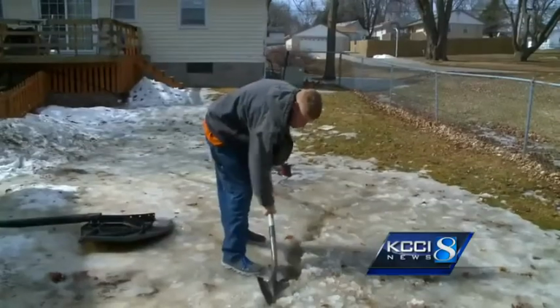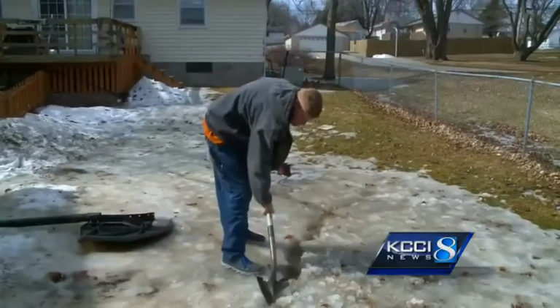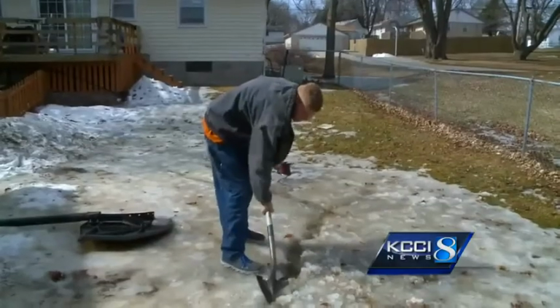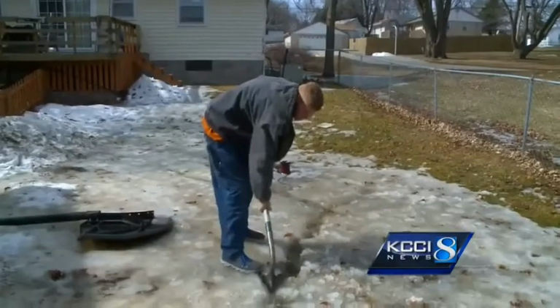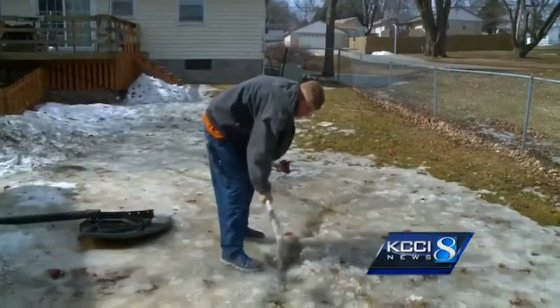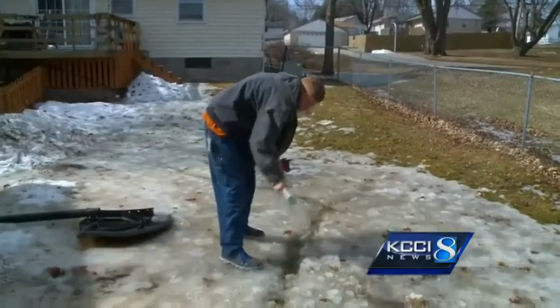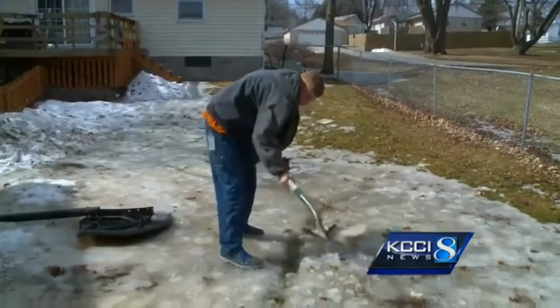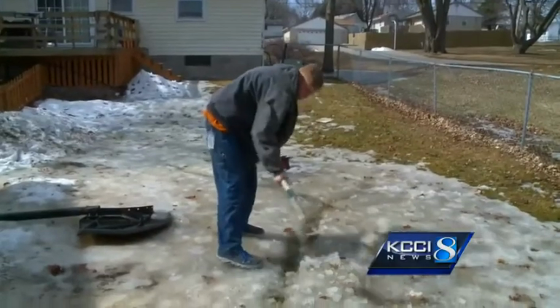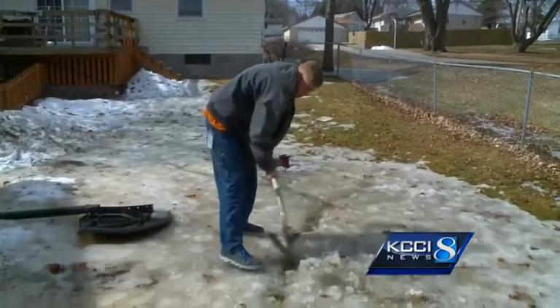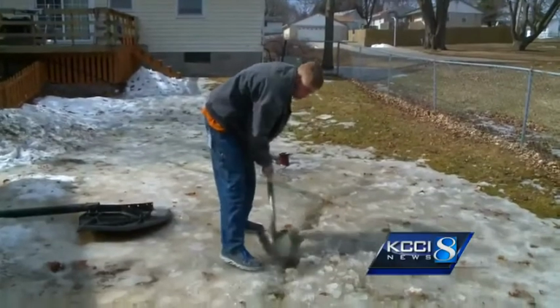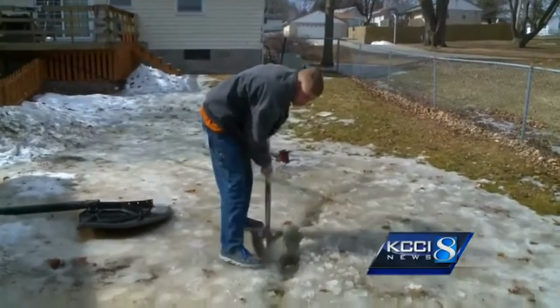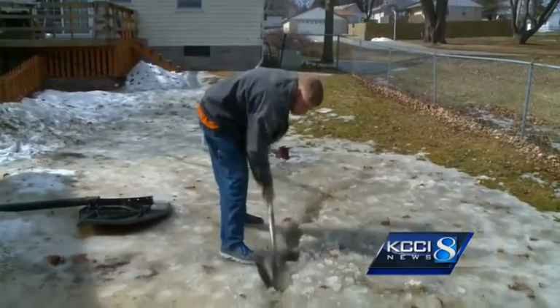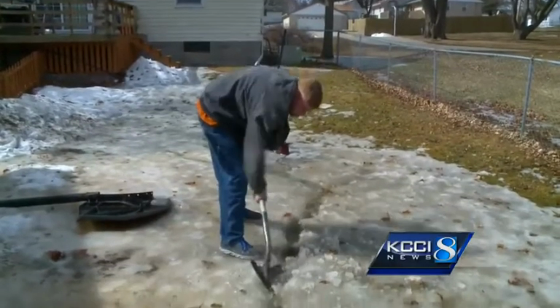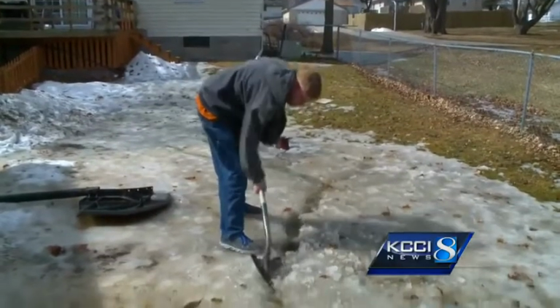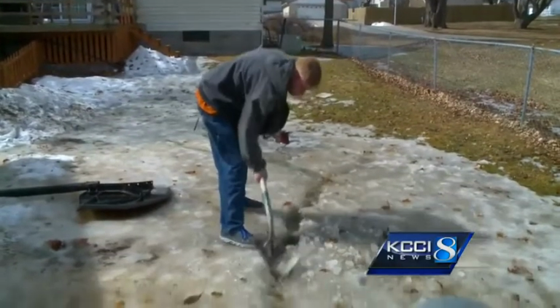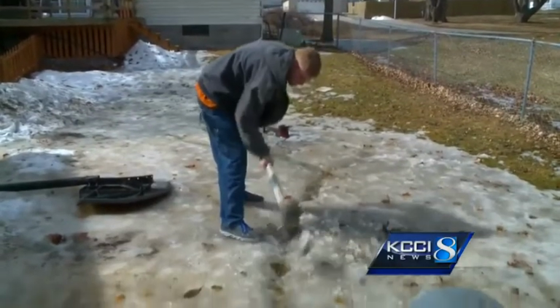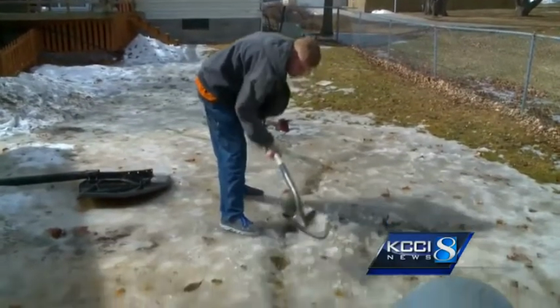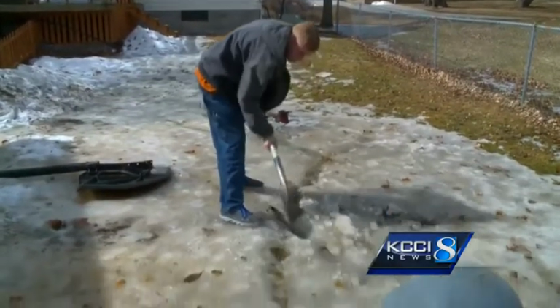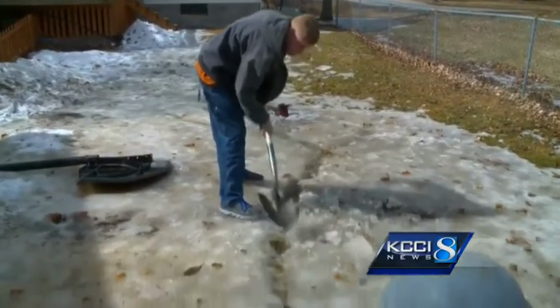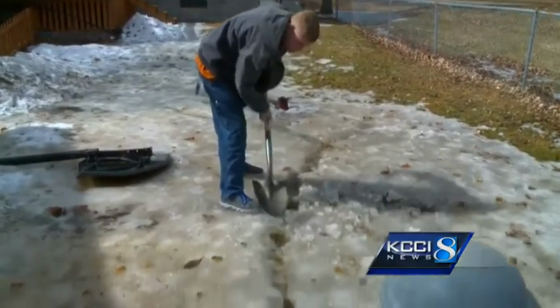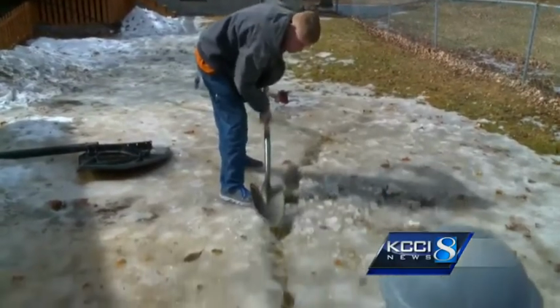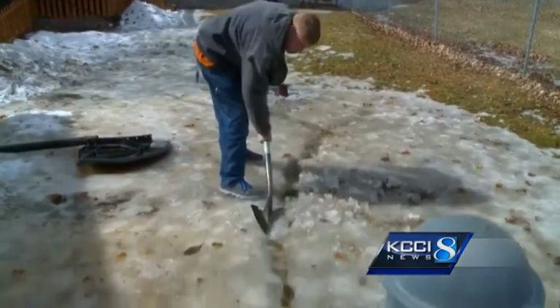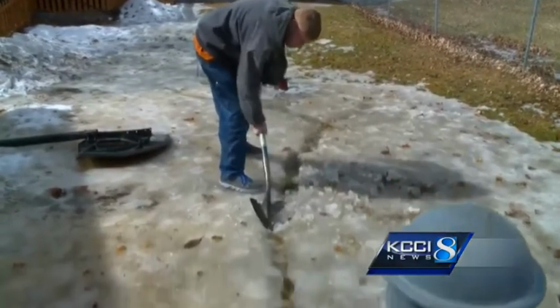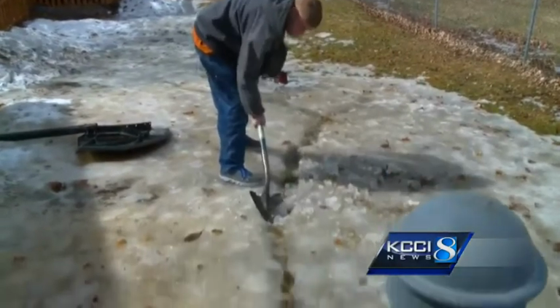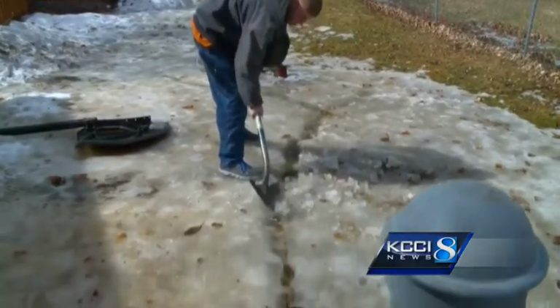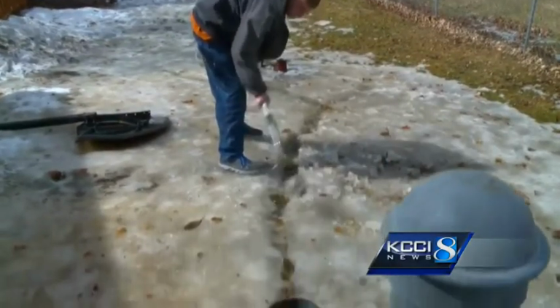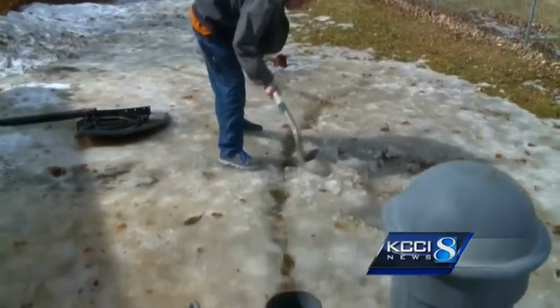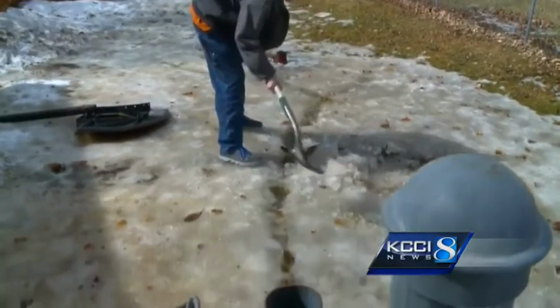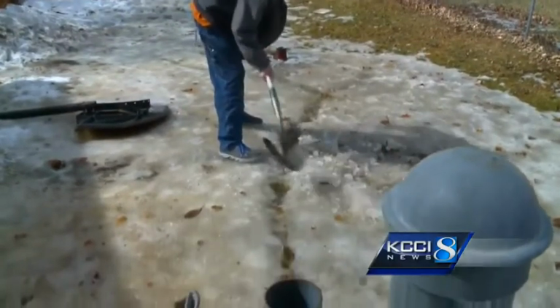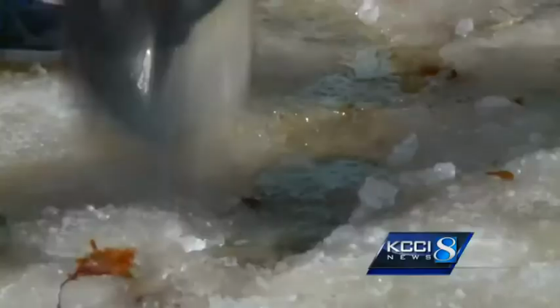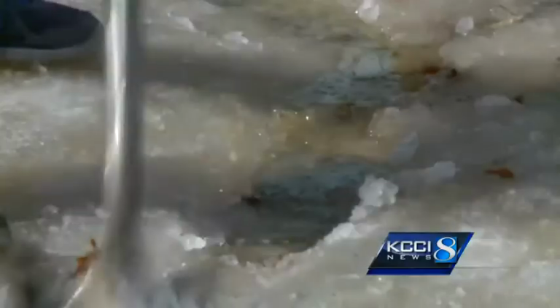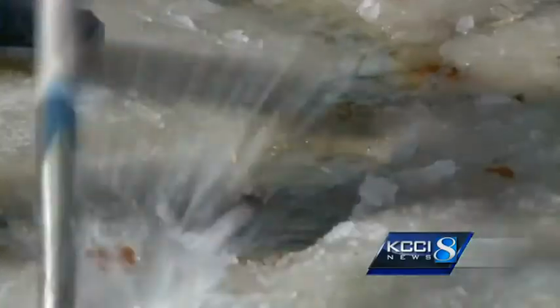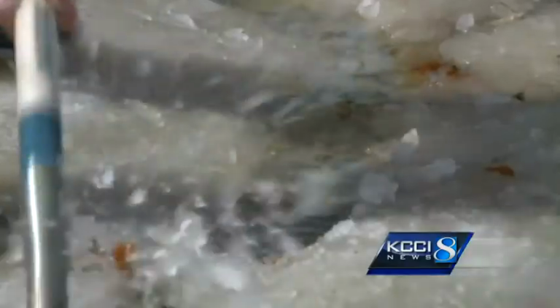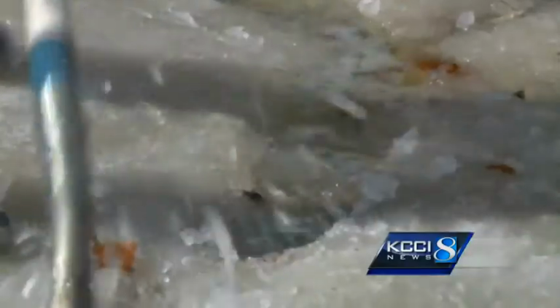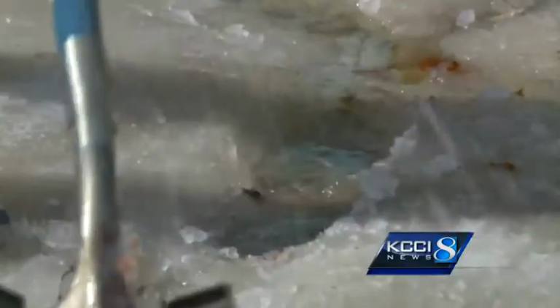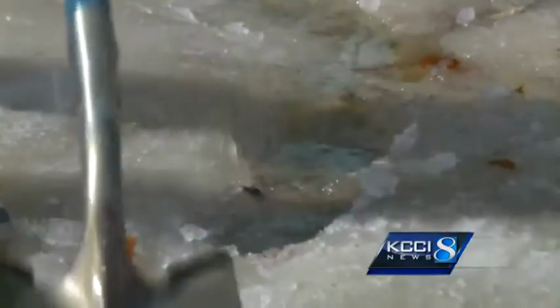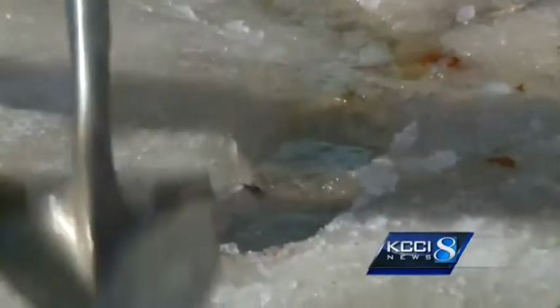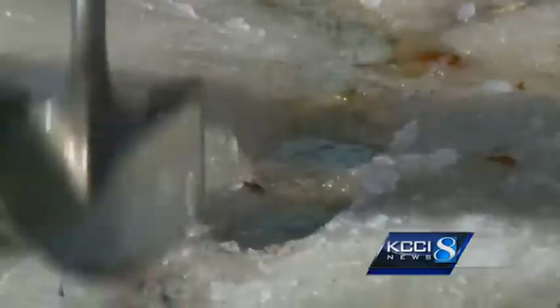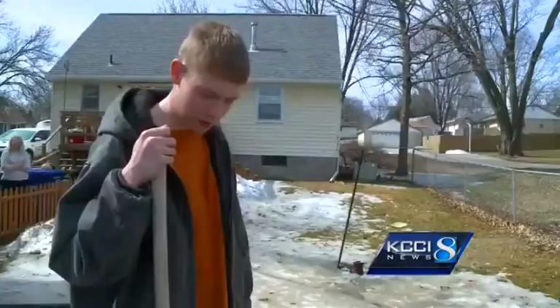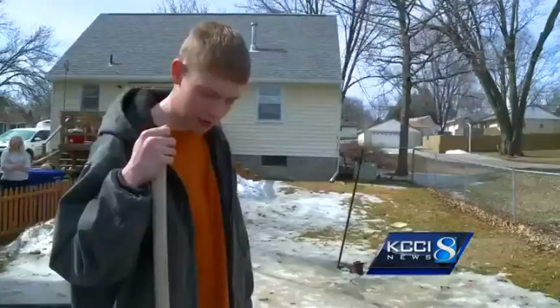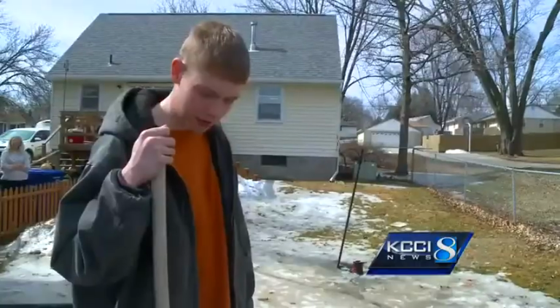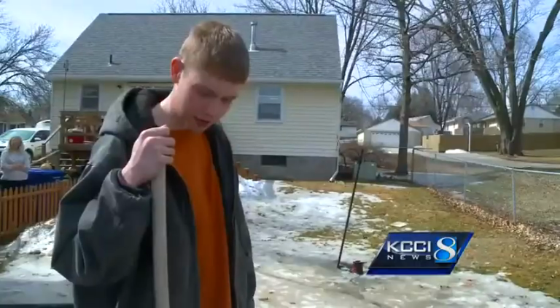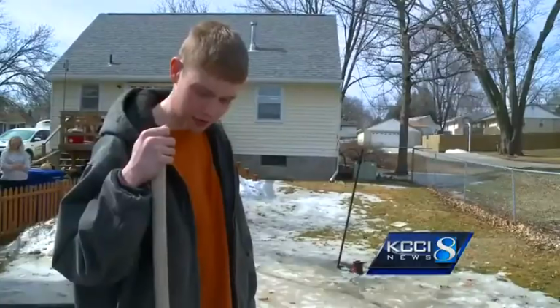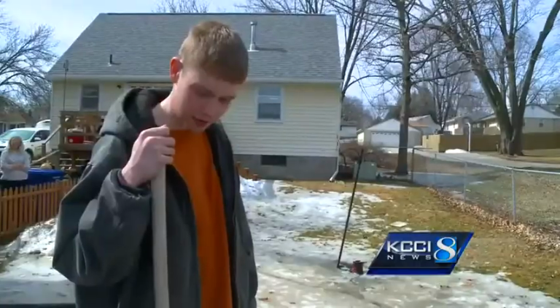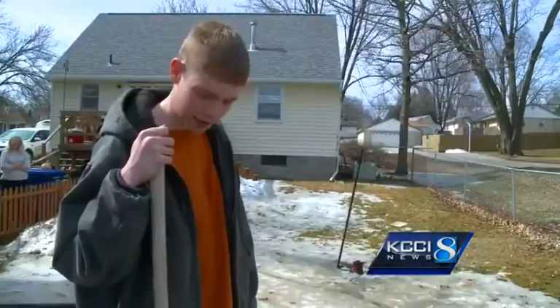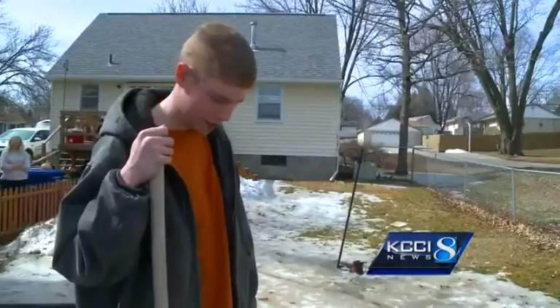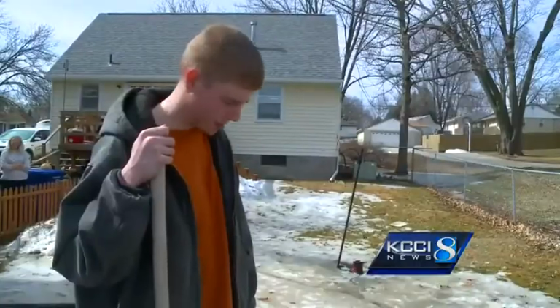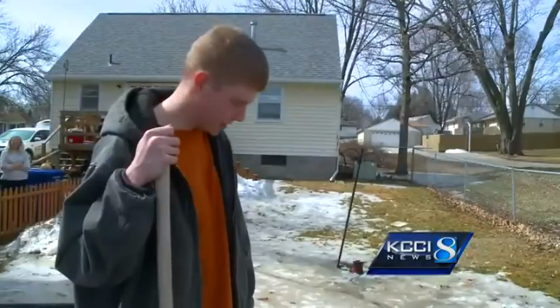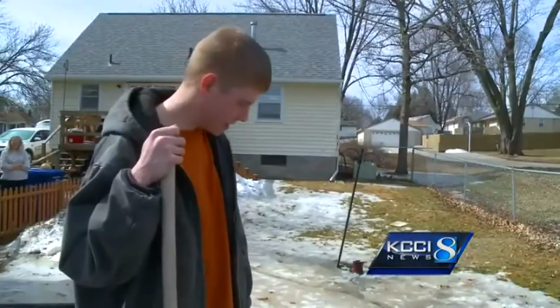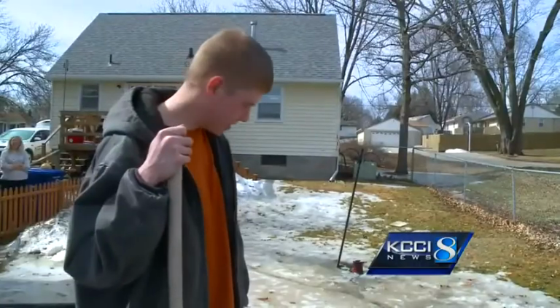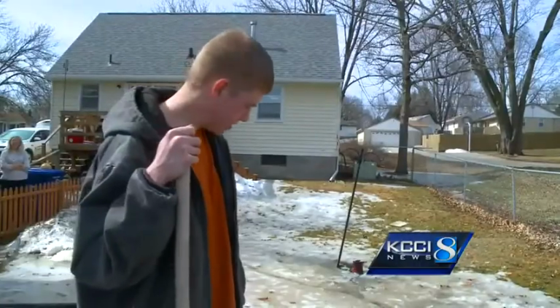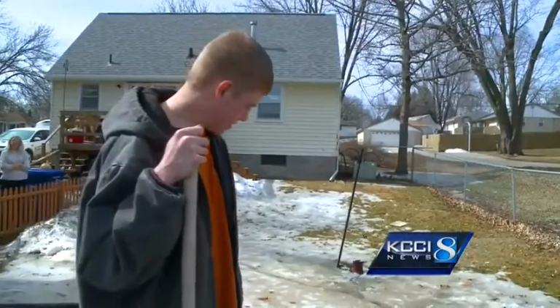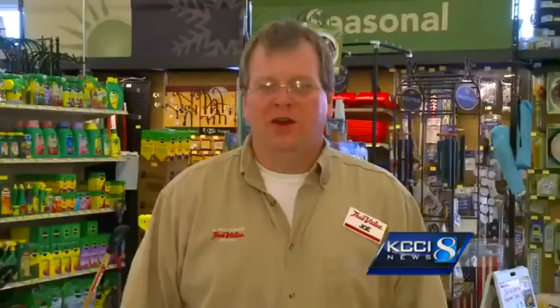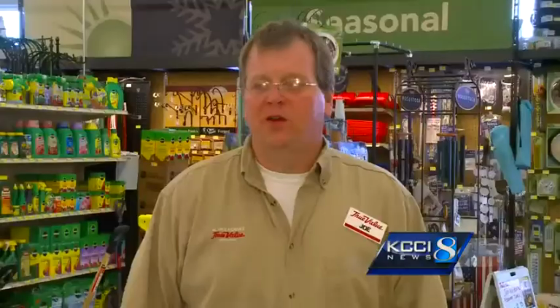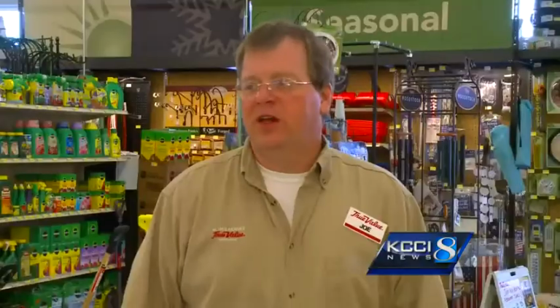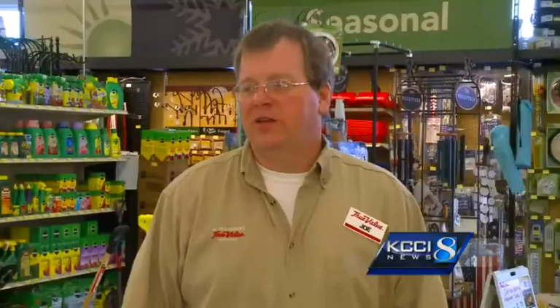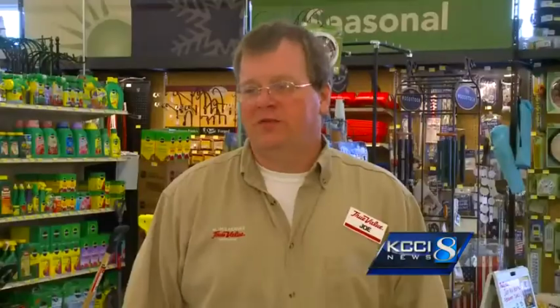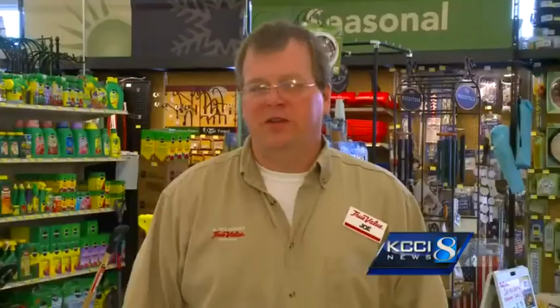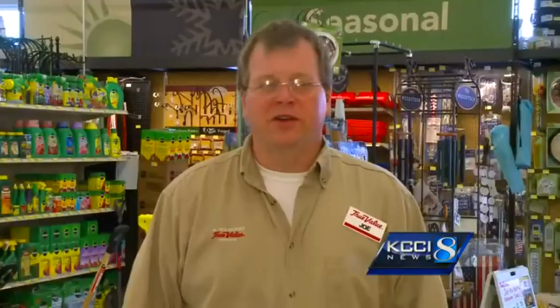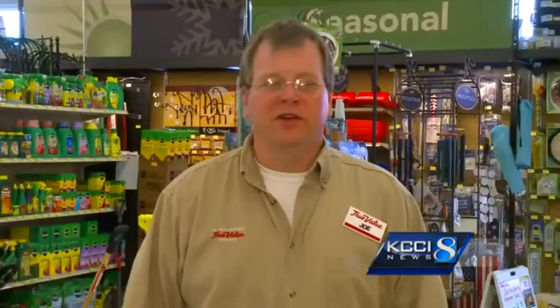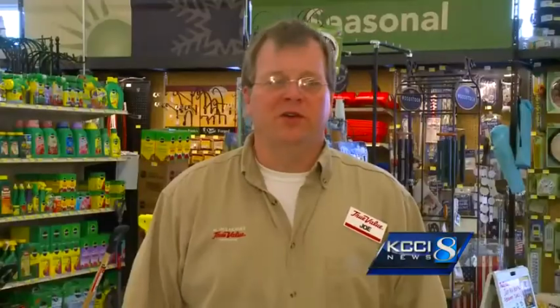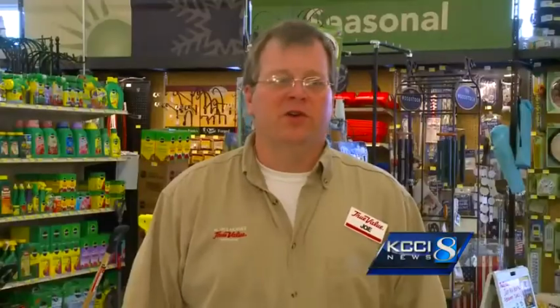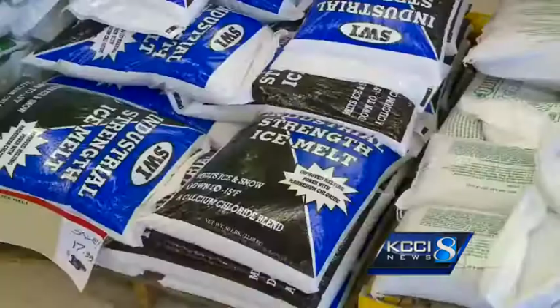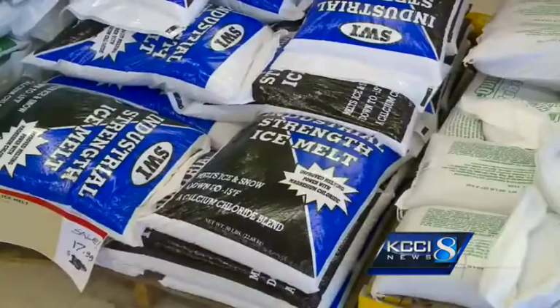Michael Olgren is digging a trench for the water to flow faster. We've got a river going now. A lot of flooding going on.